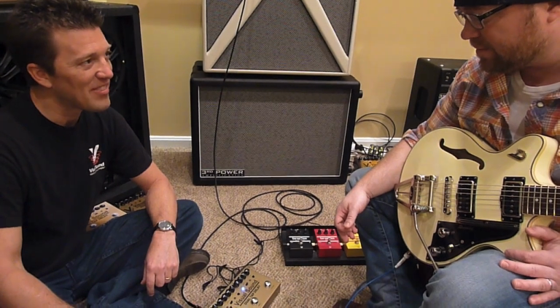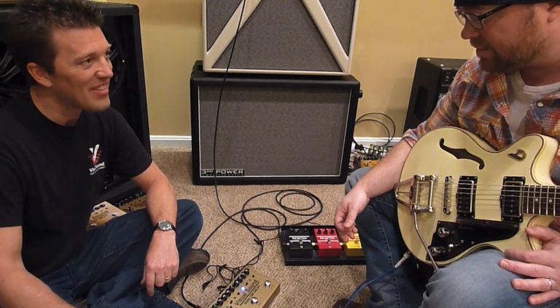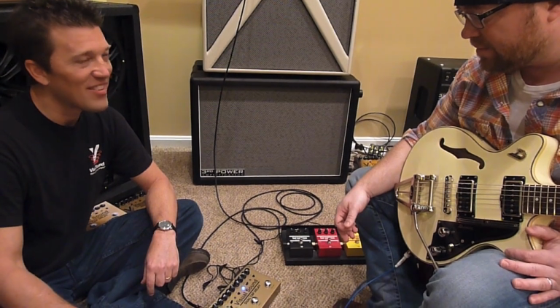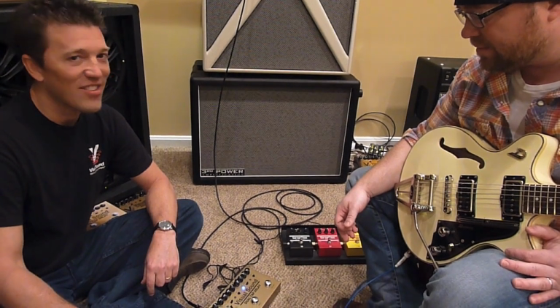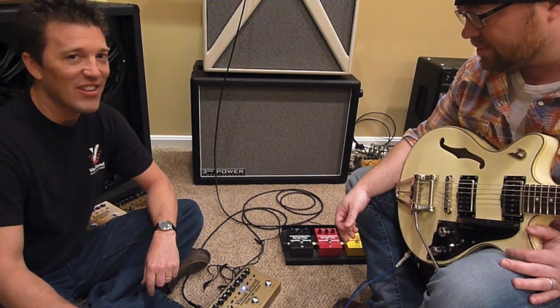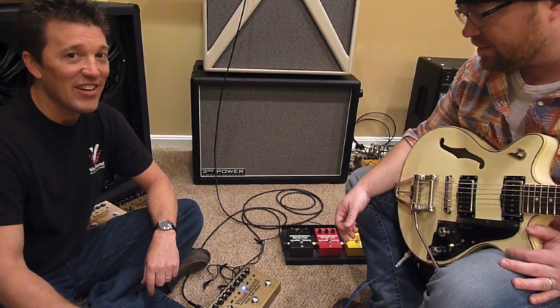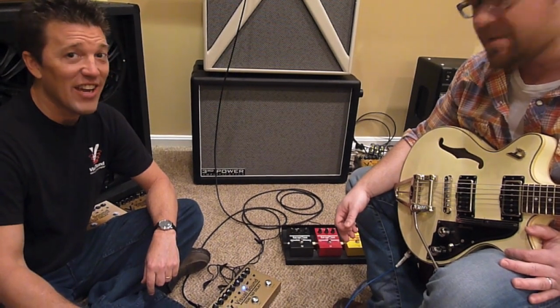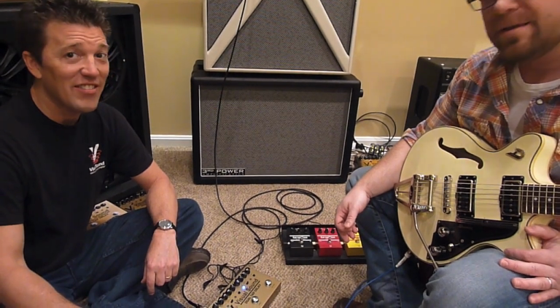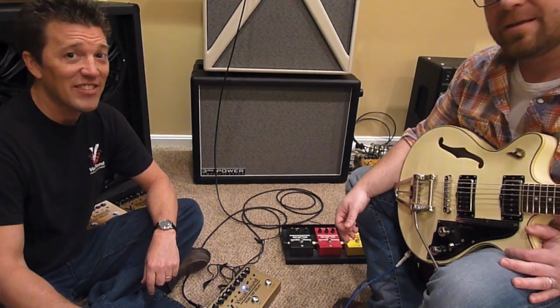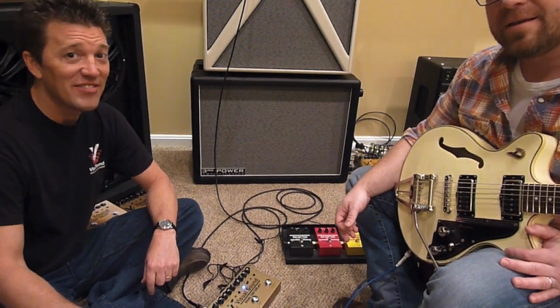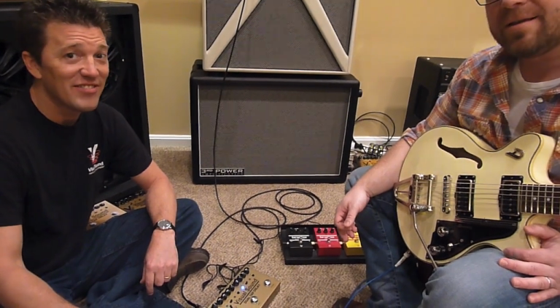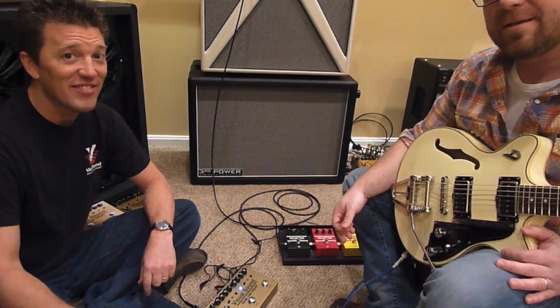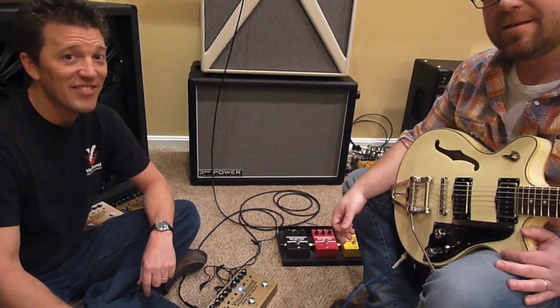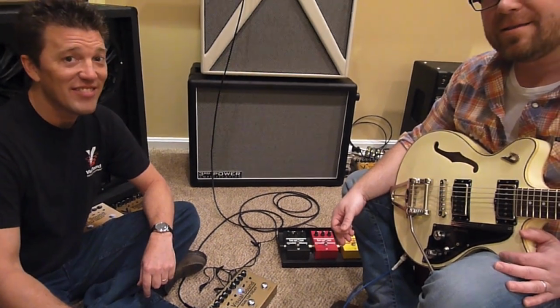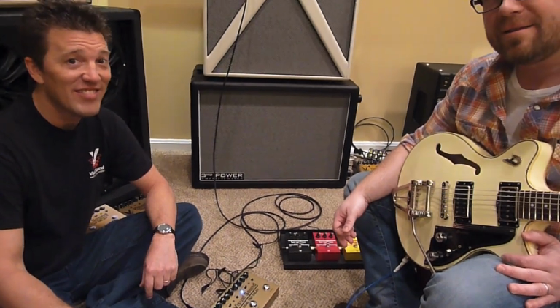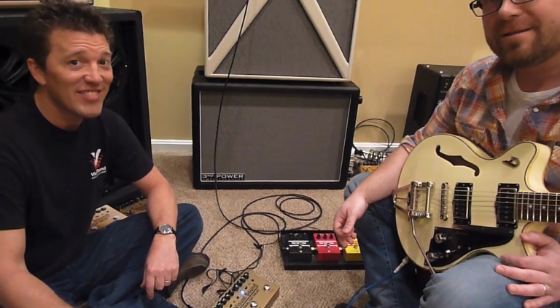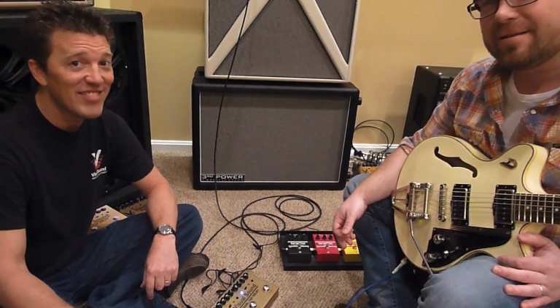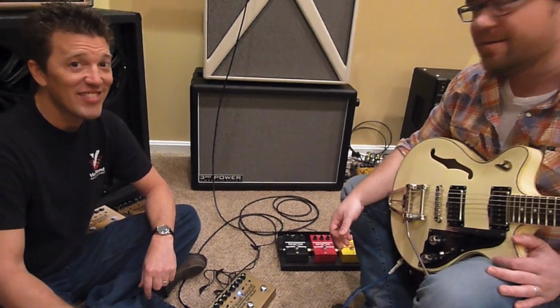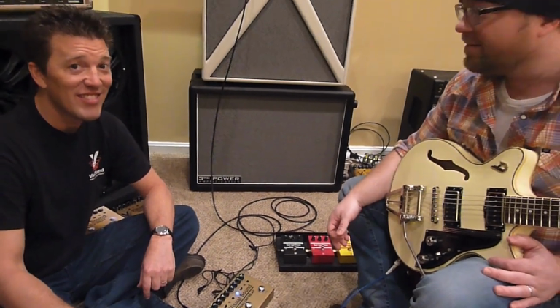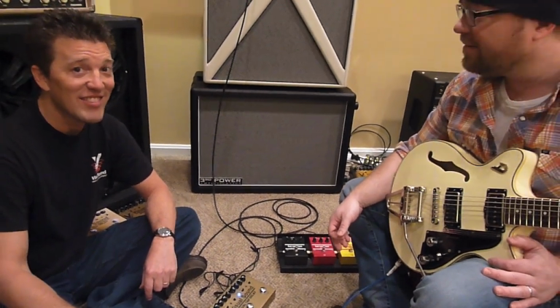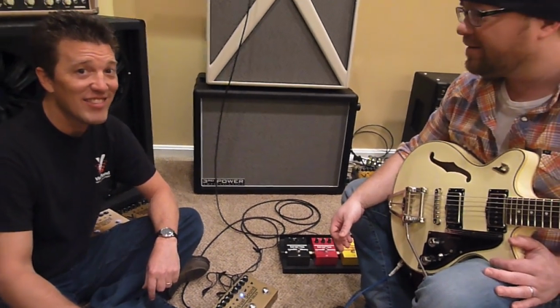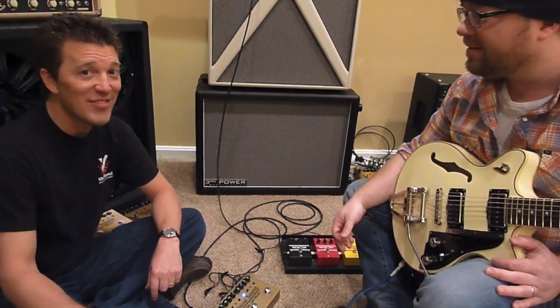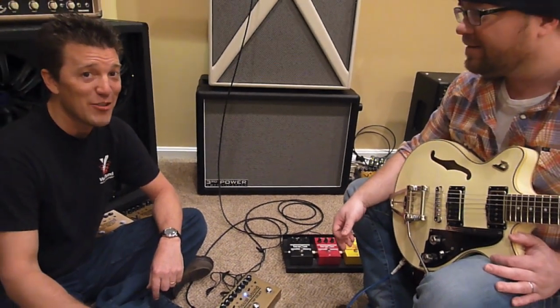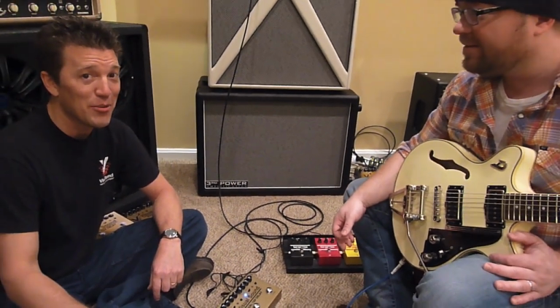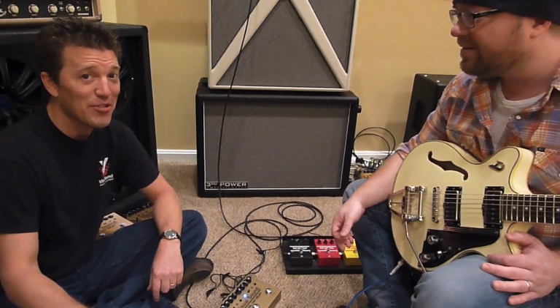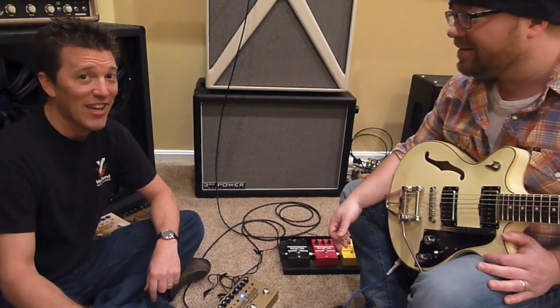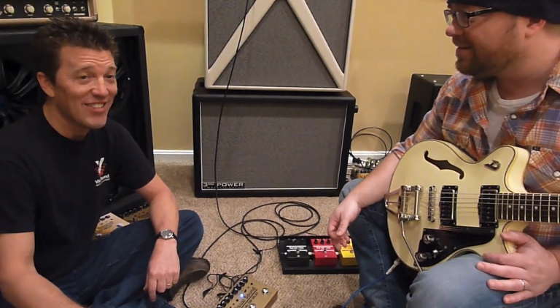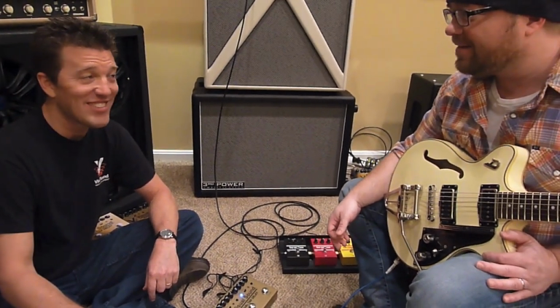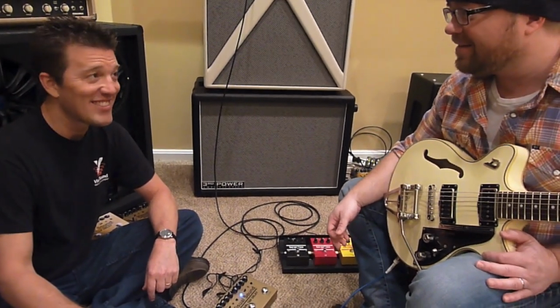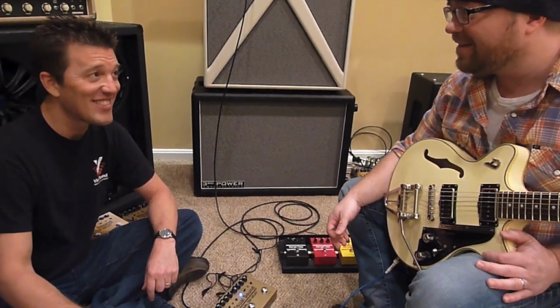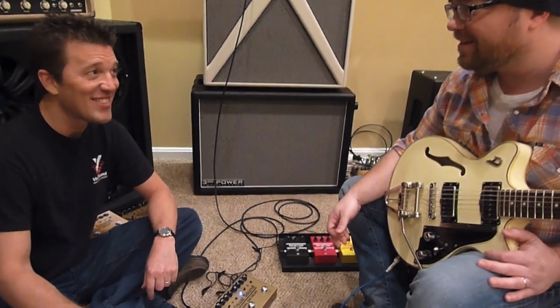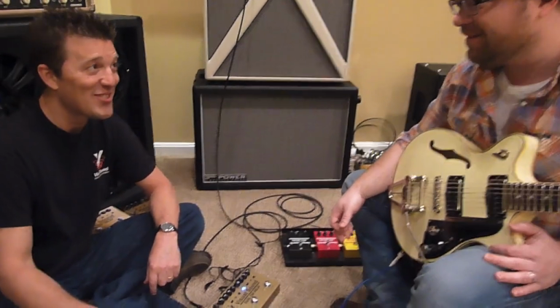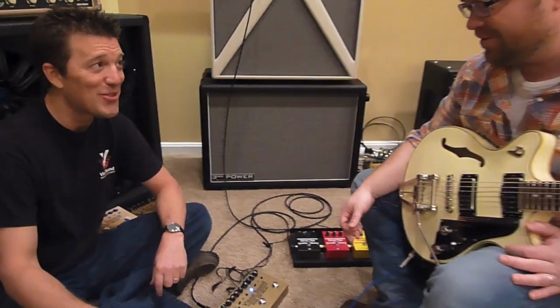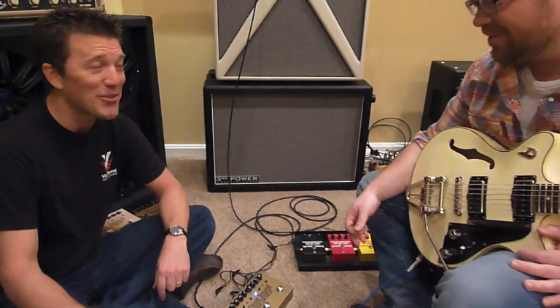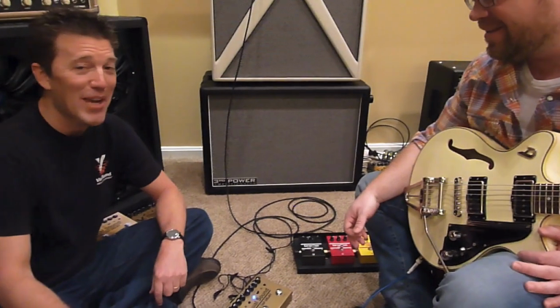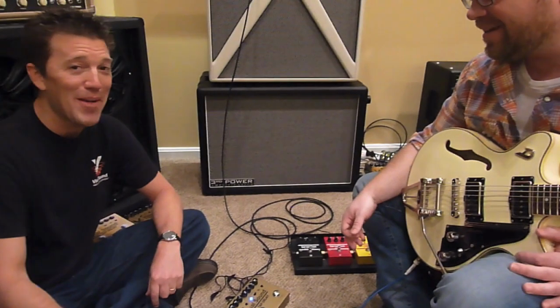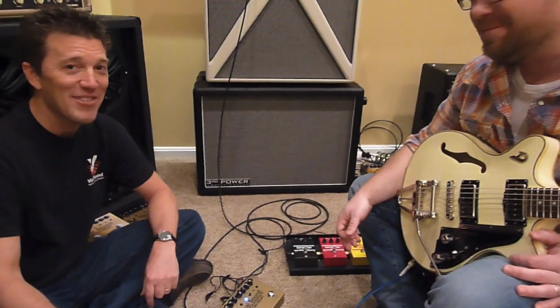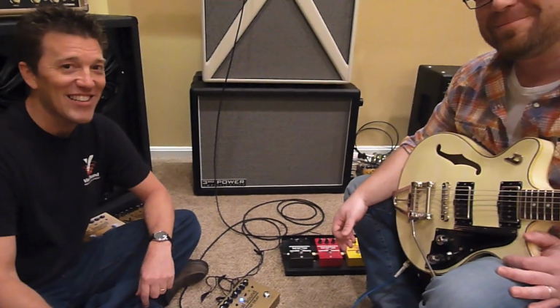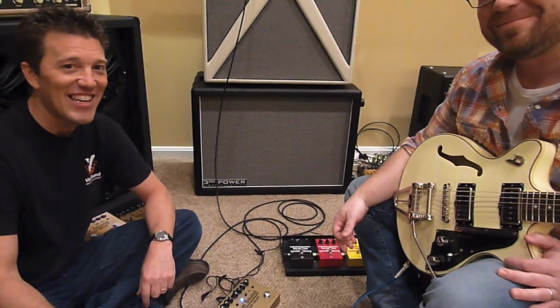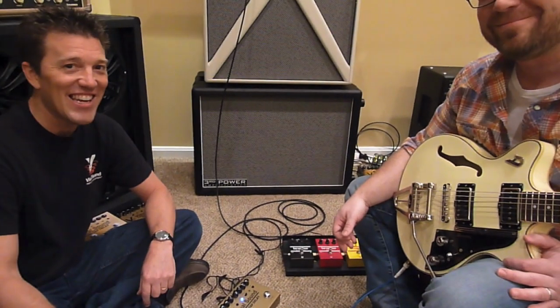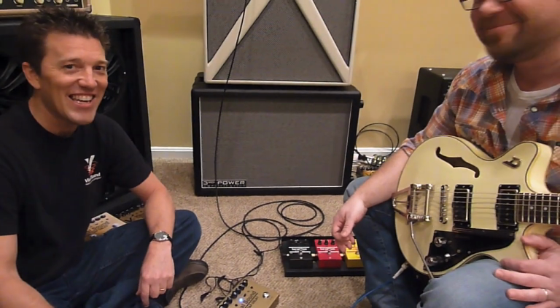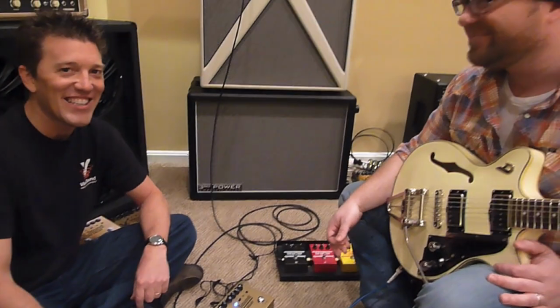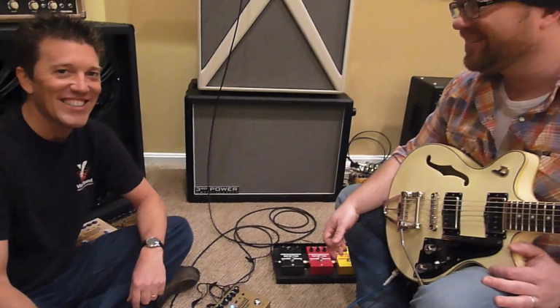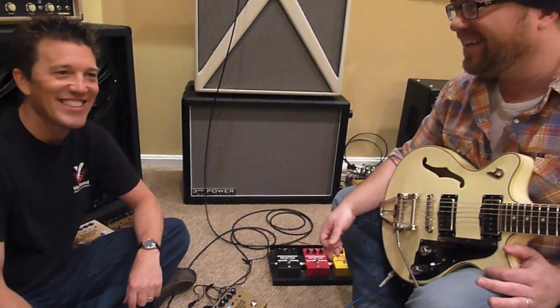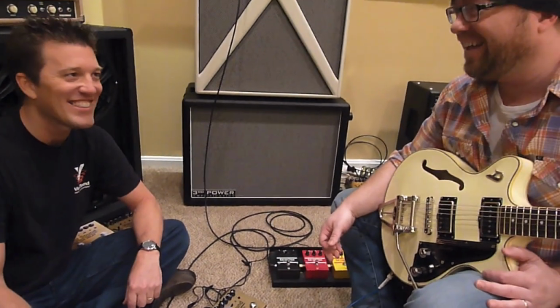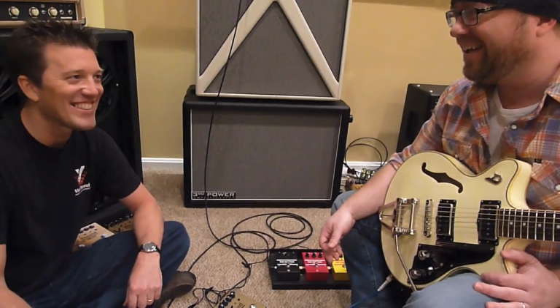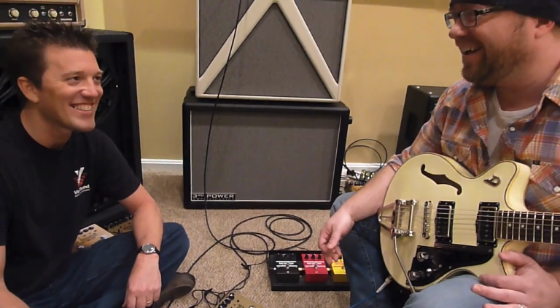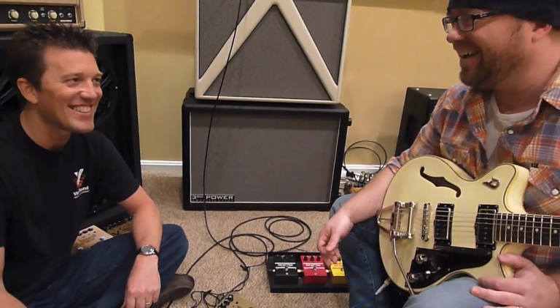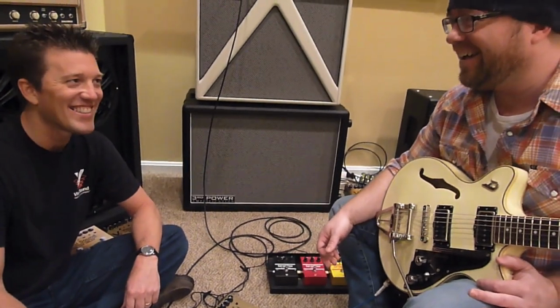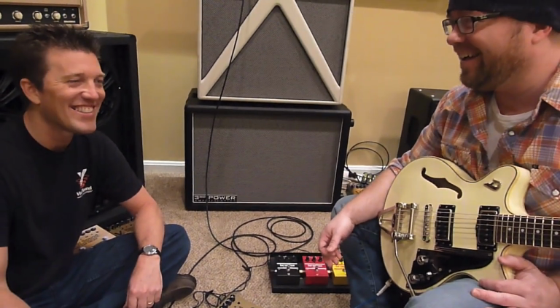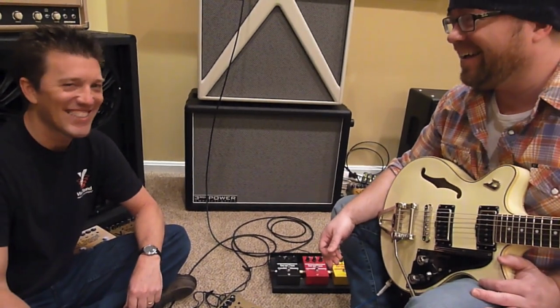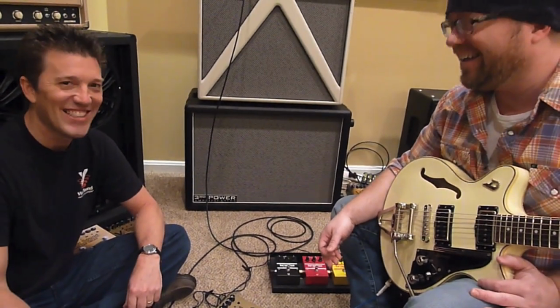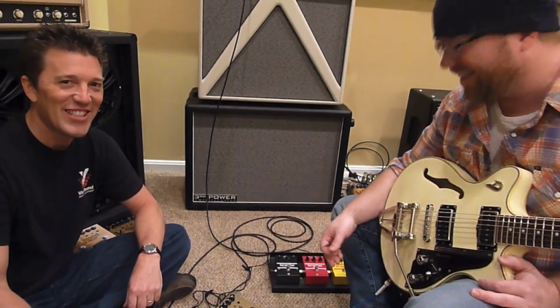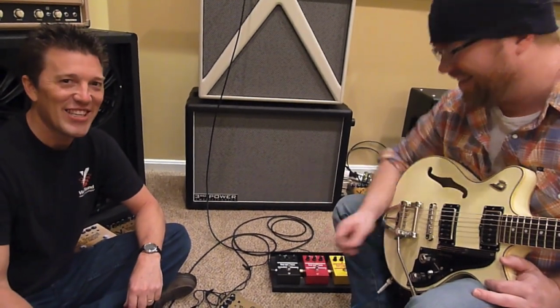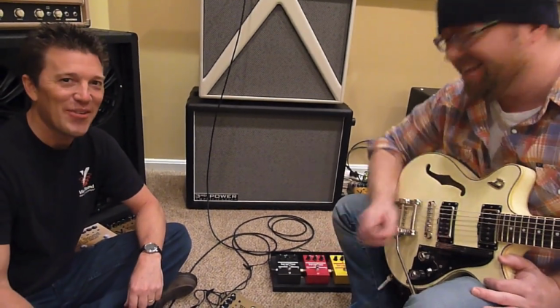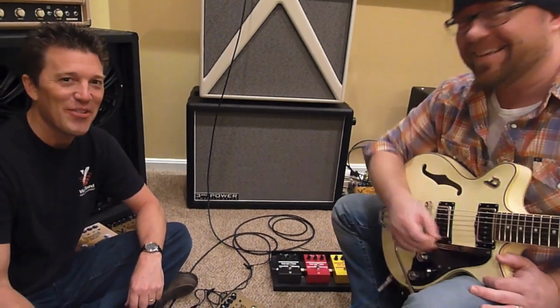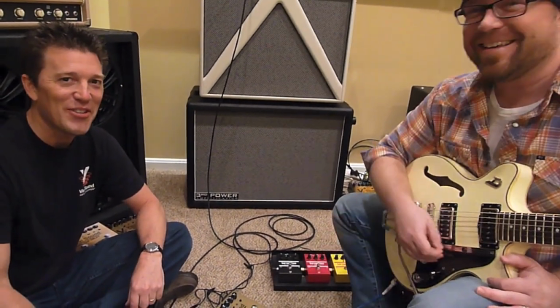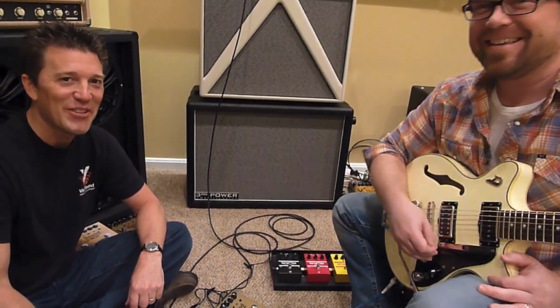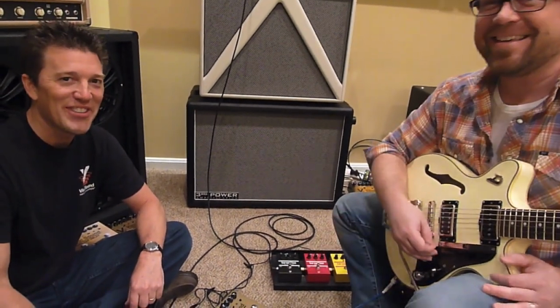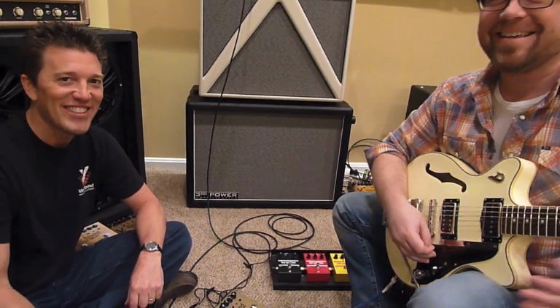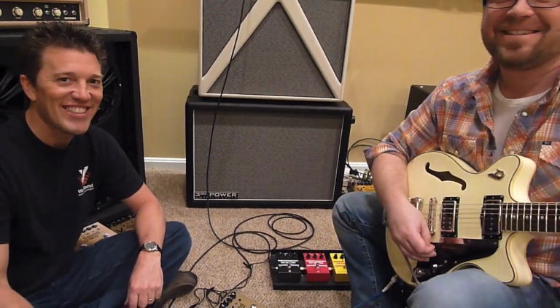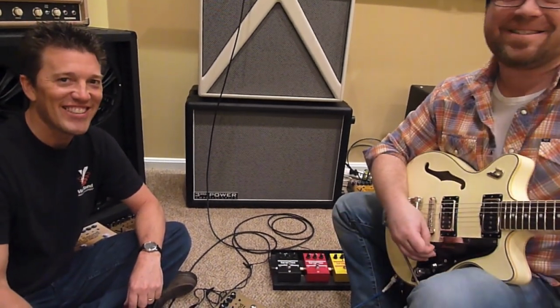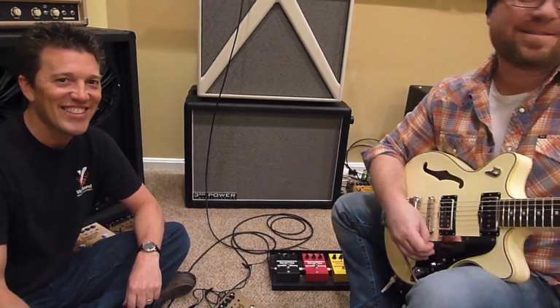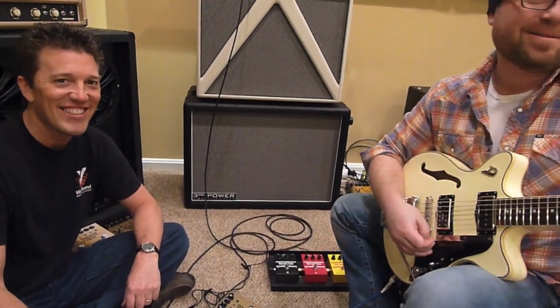So there you have it — the Visual Sound Double Tap Delay. Get one soon. Get you some.